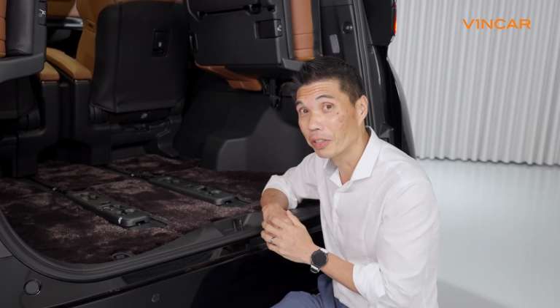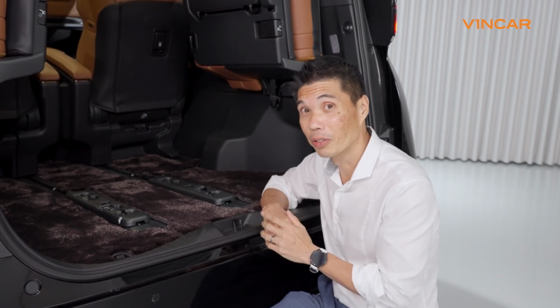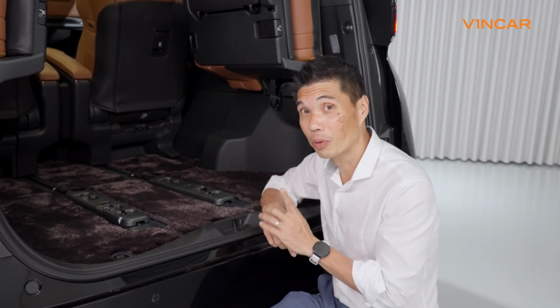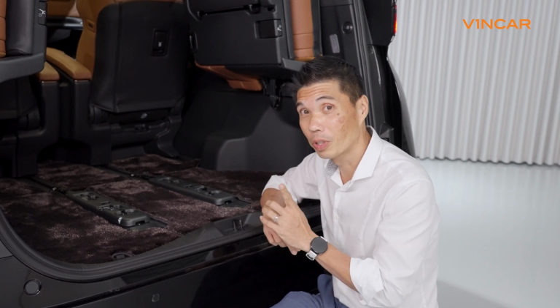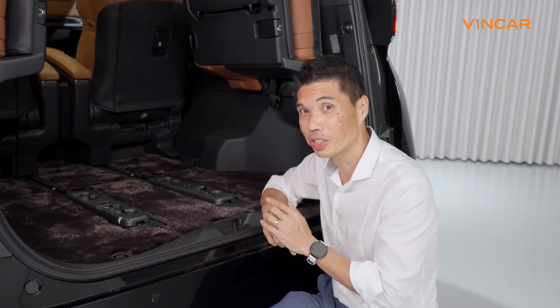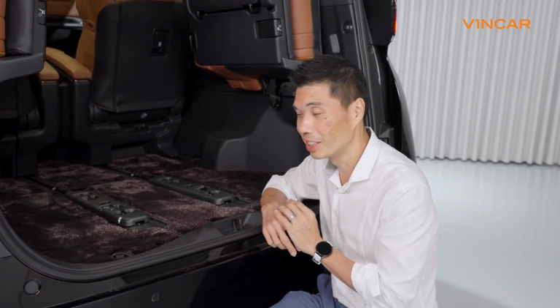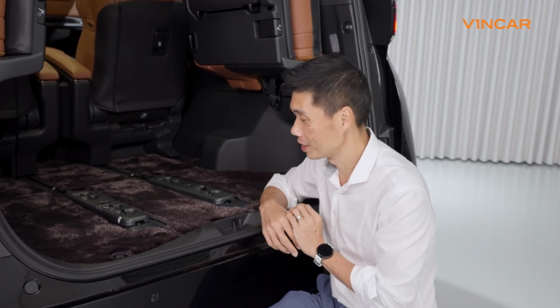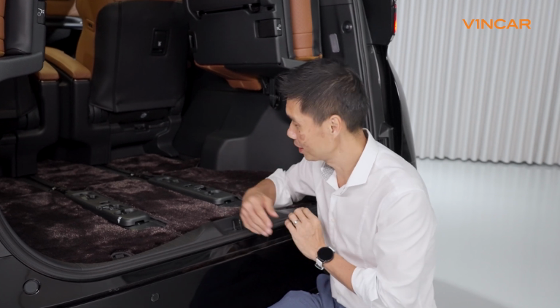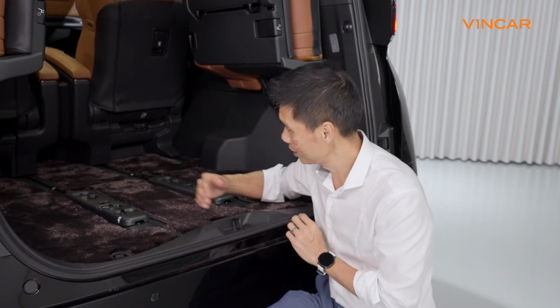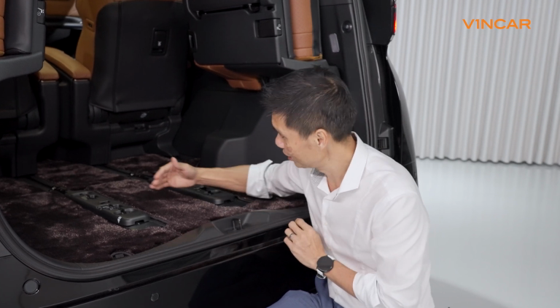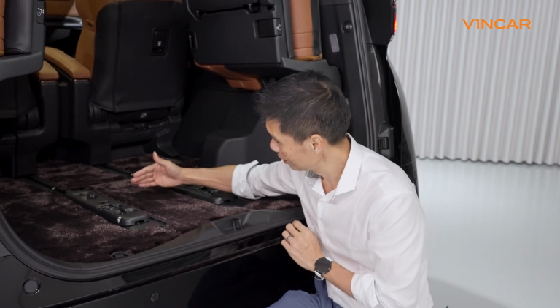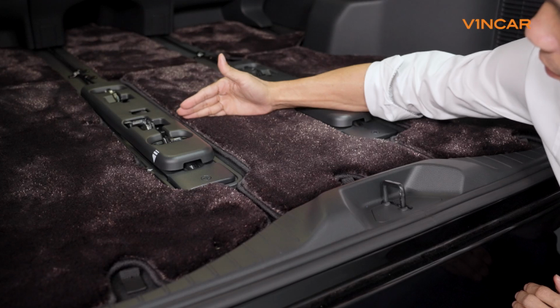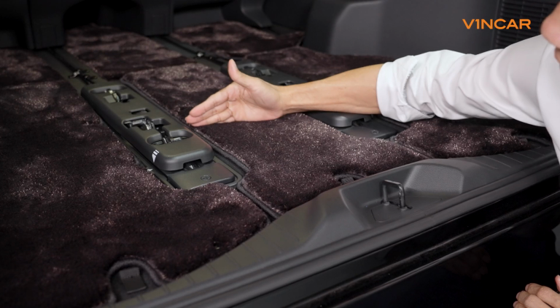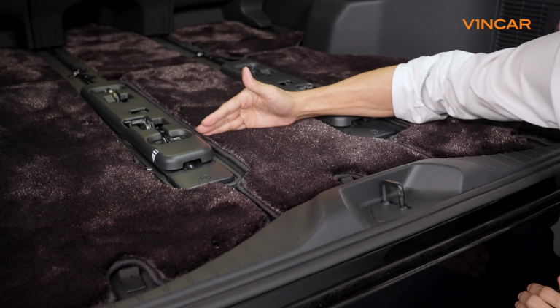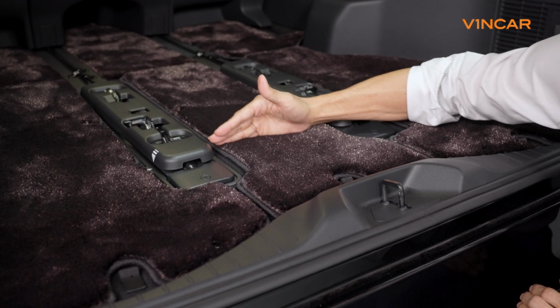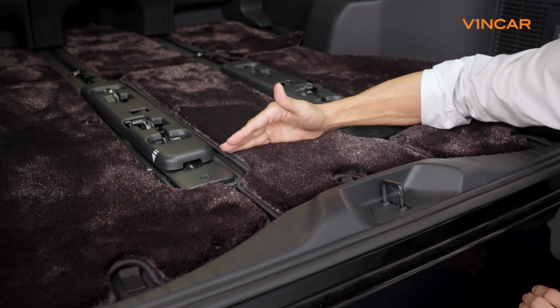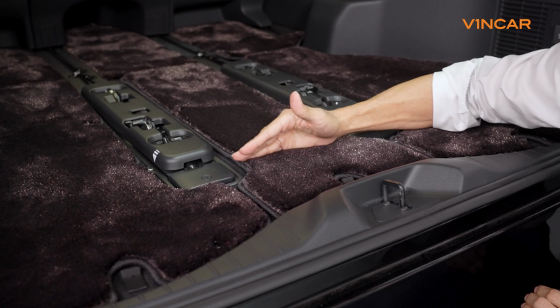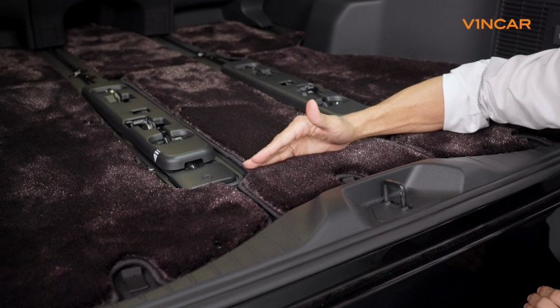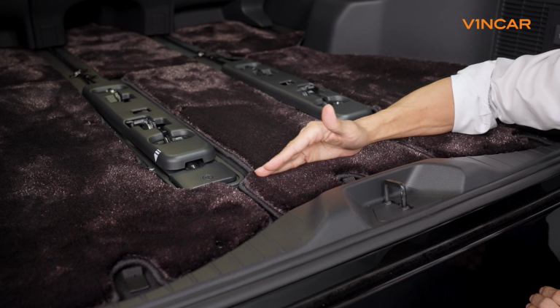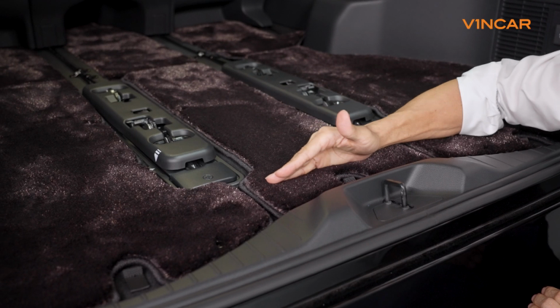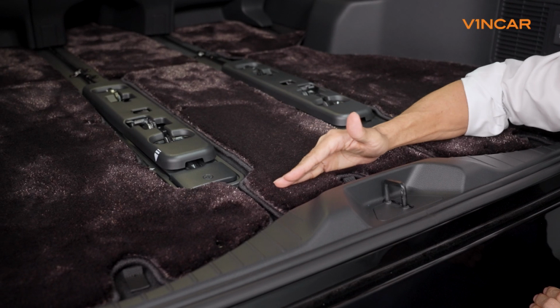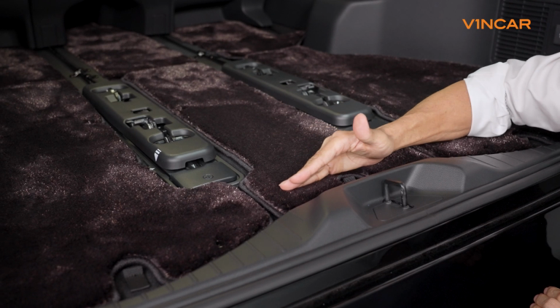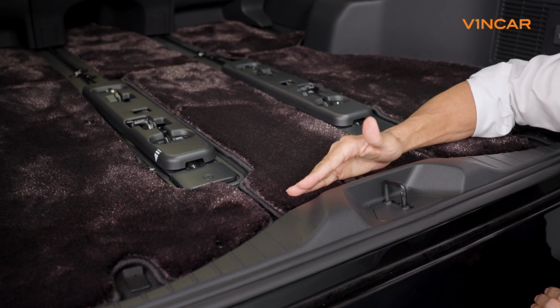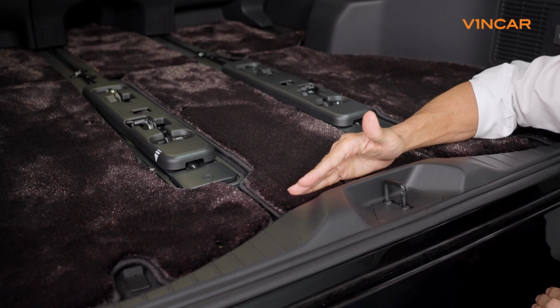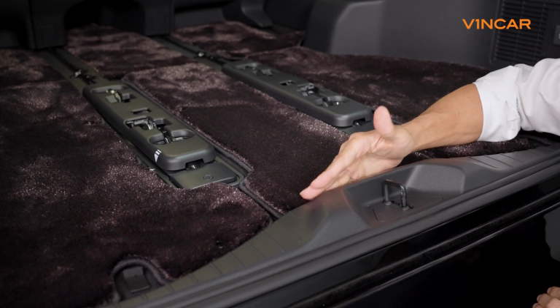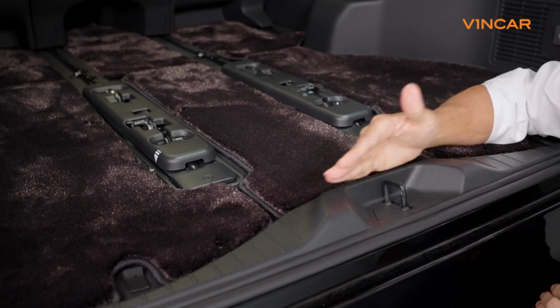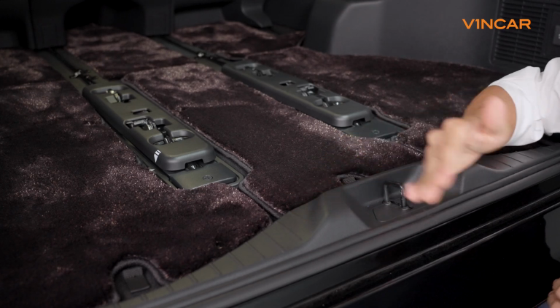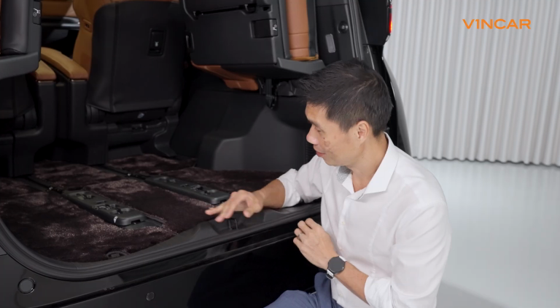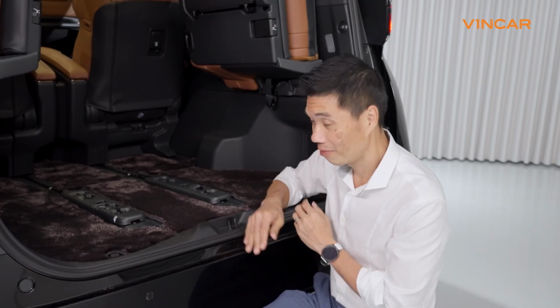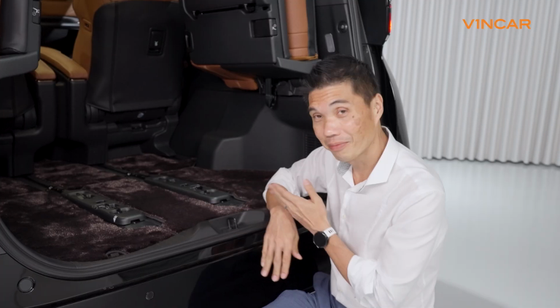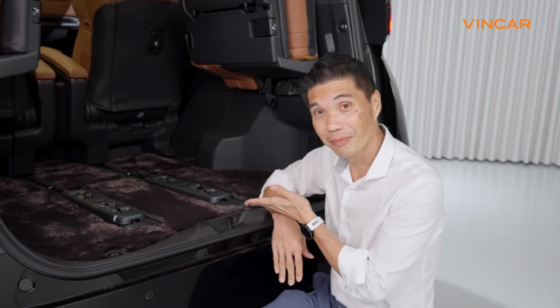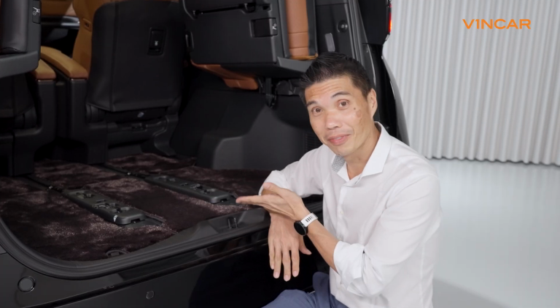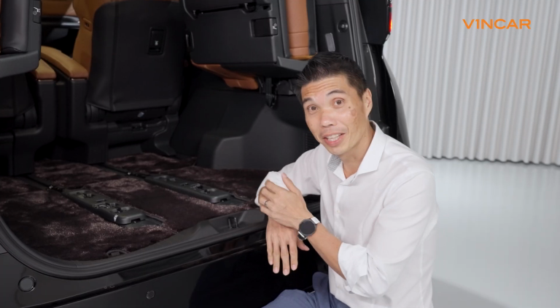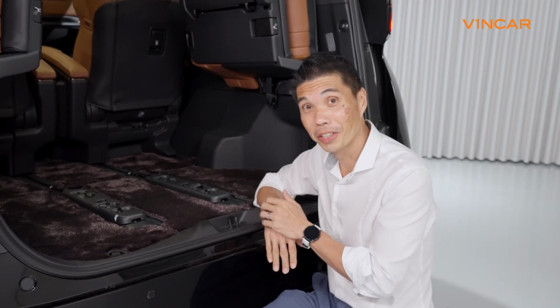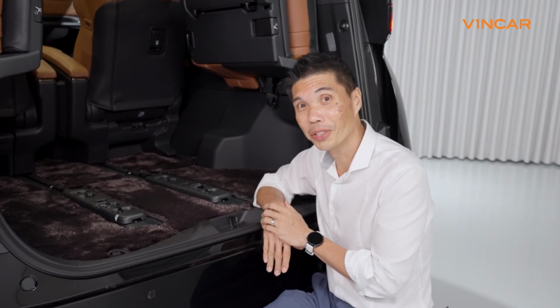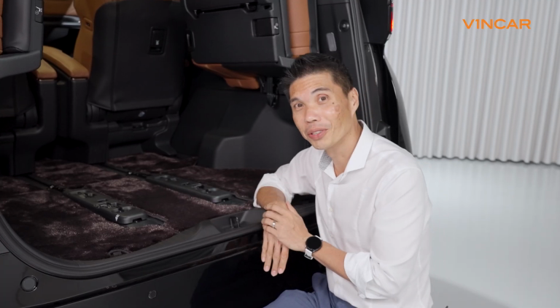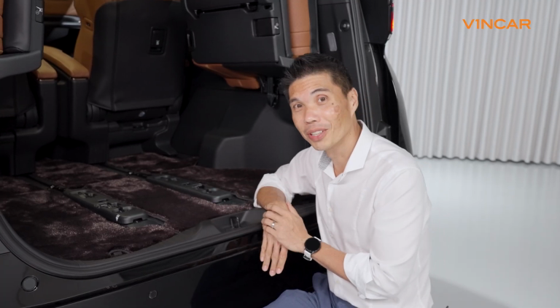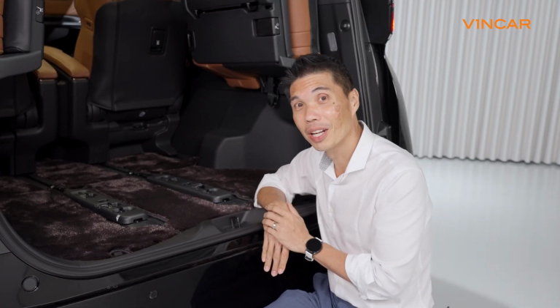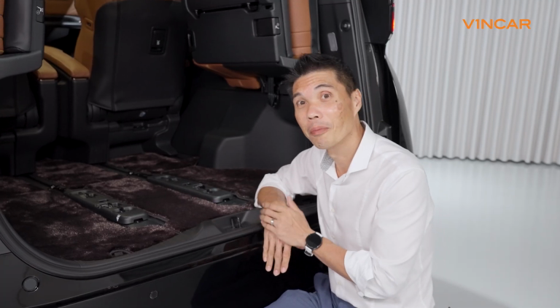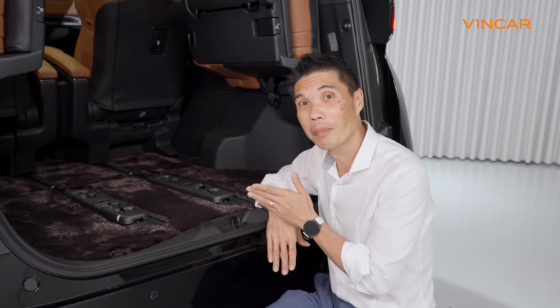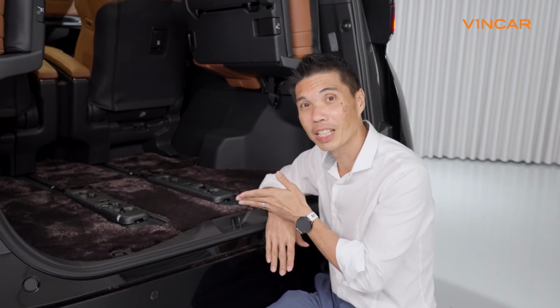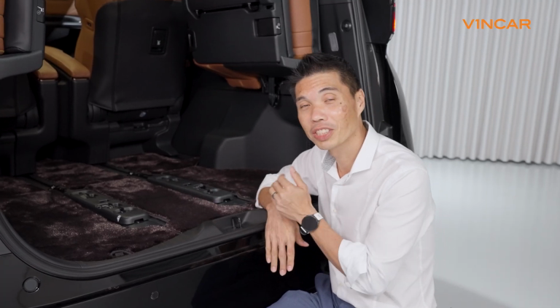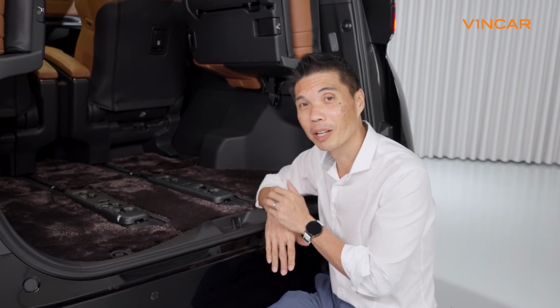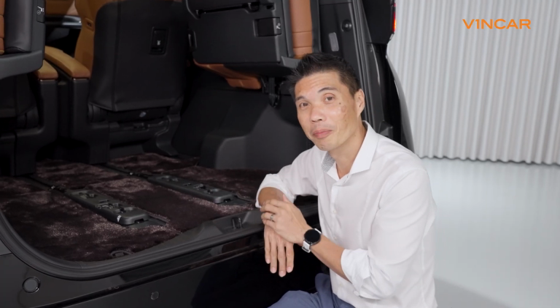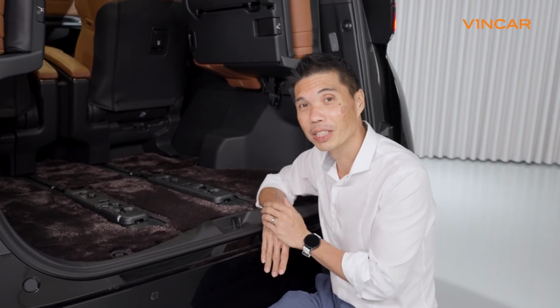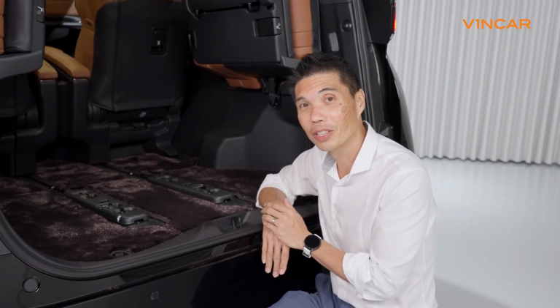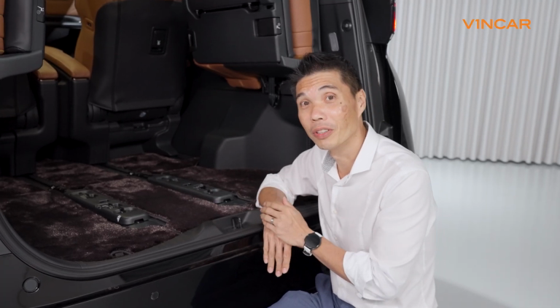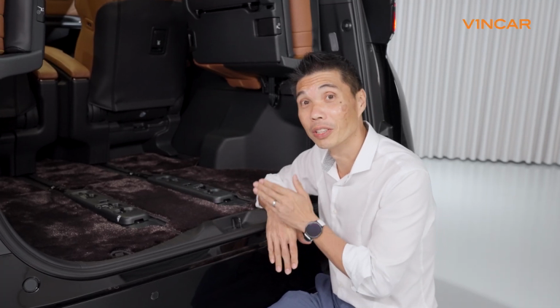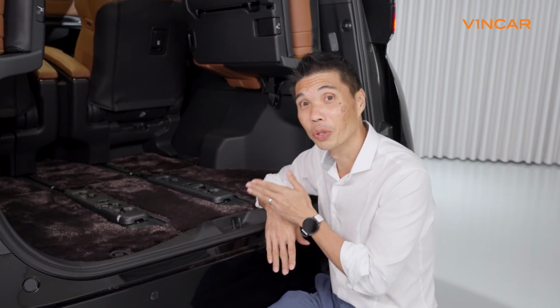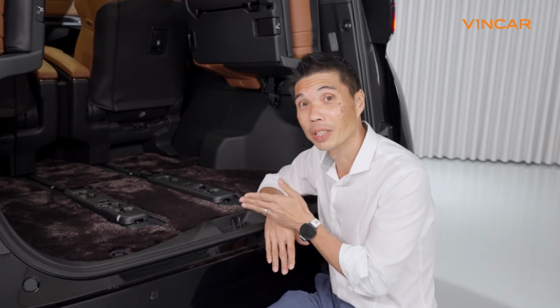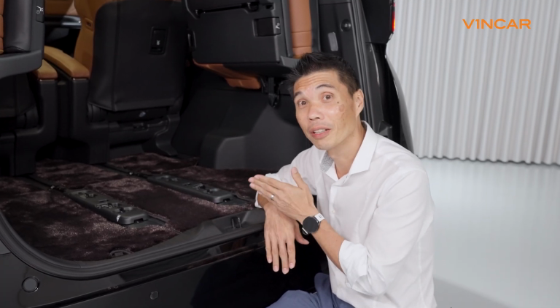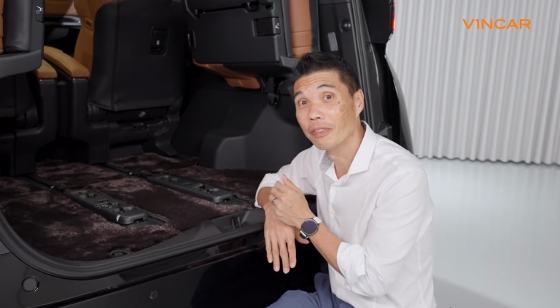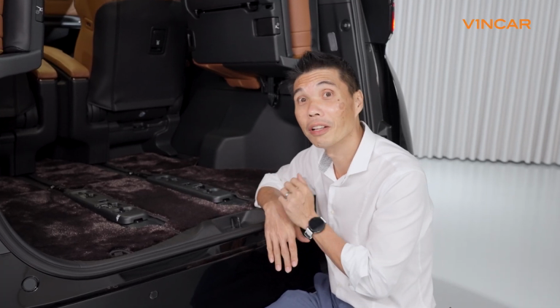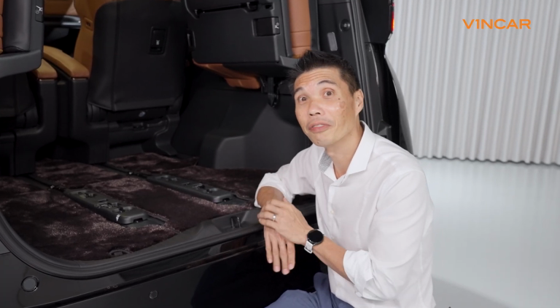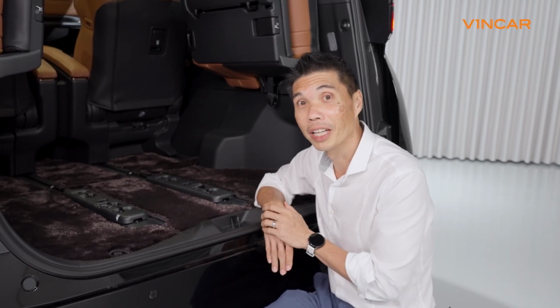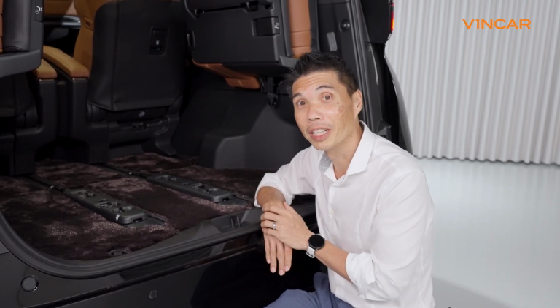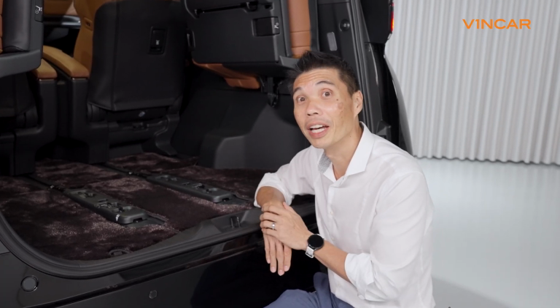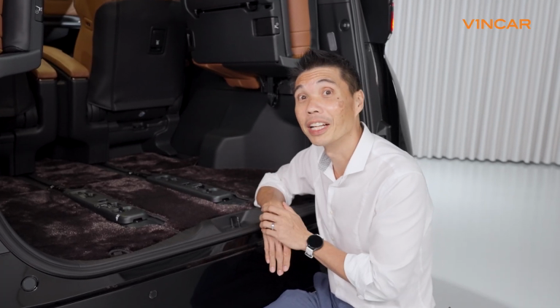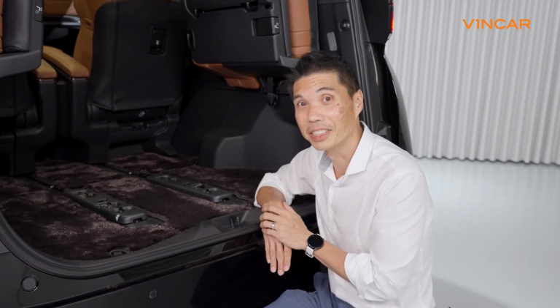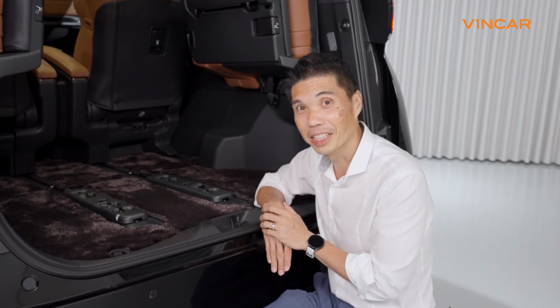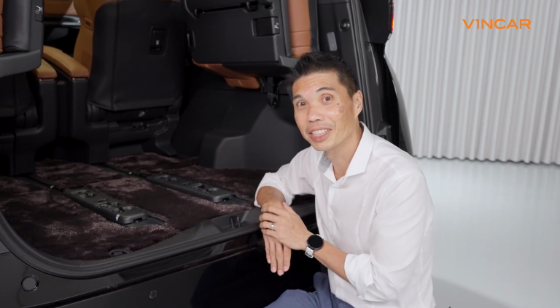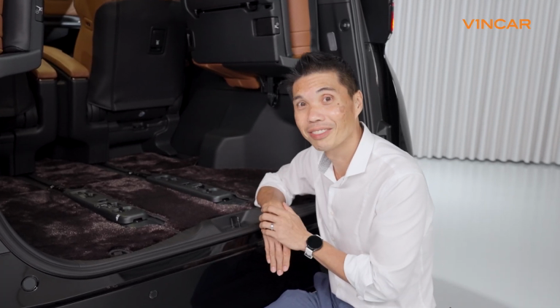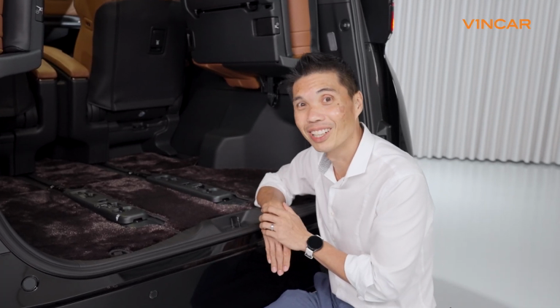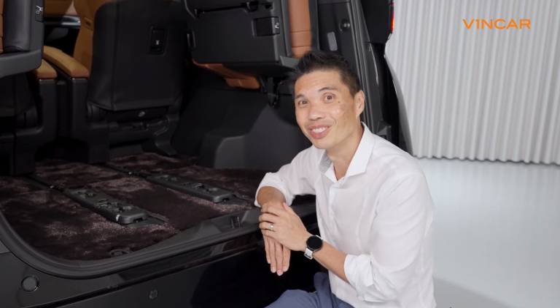There you go — plush carpets on the Toyota Velfire Executive Lounge.